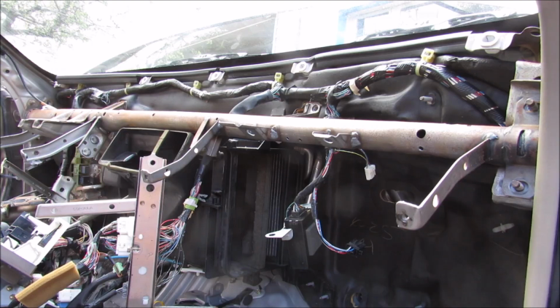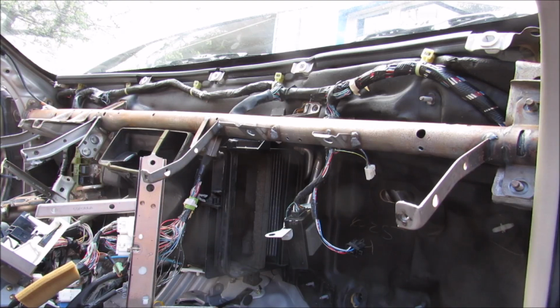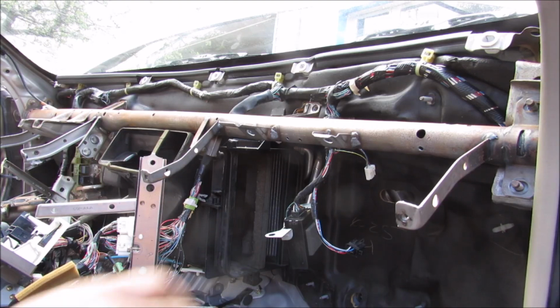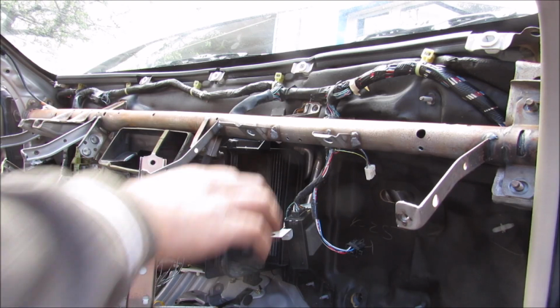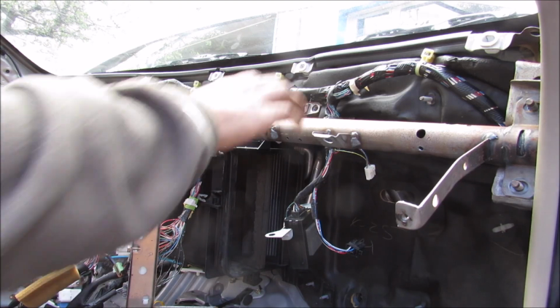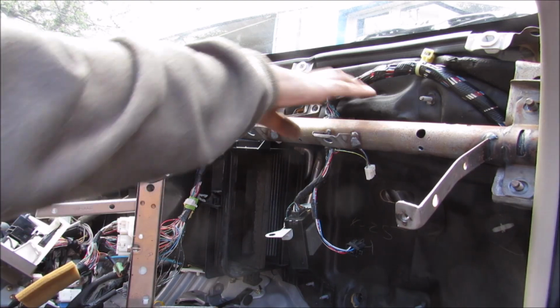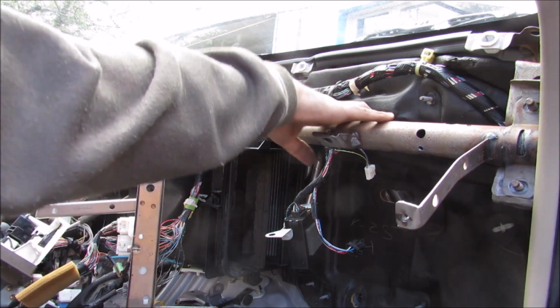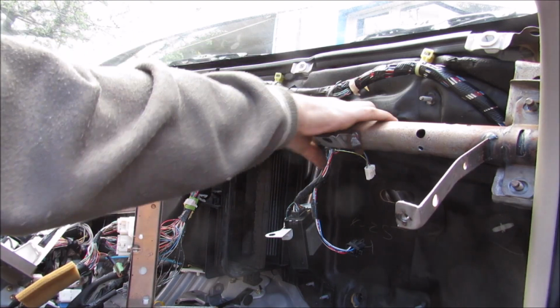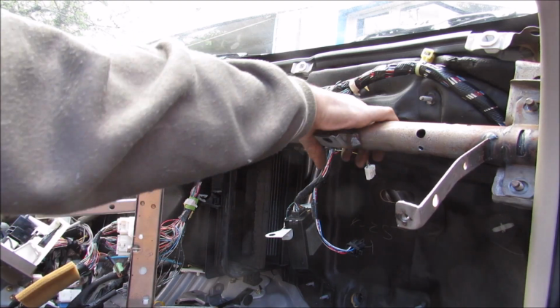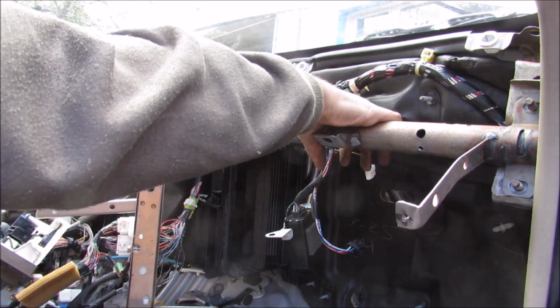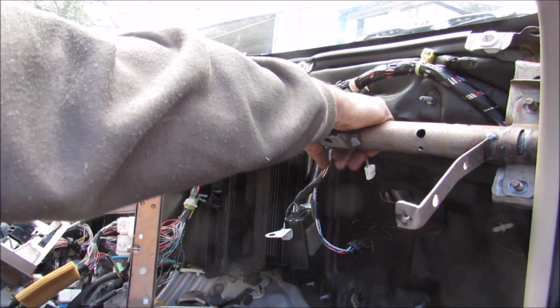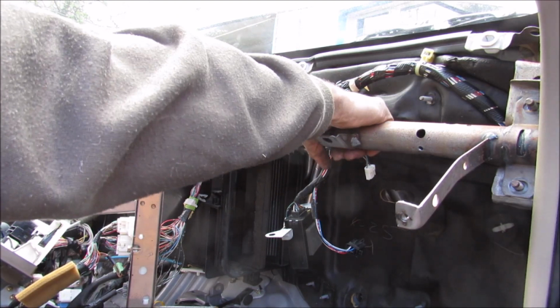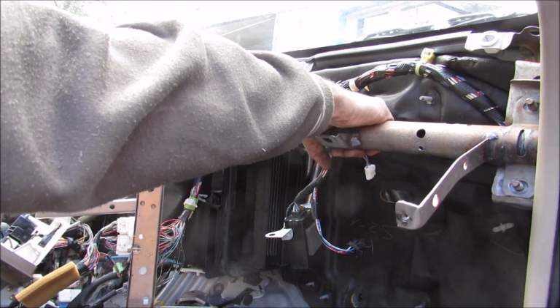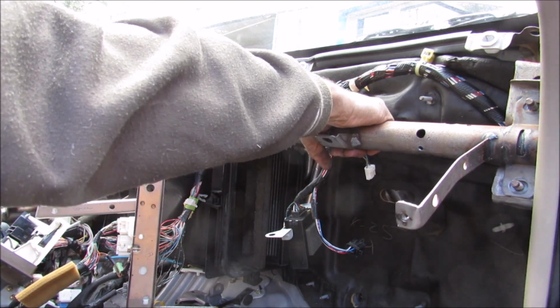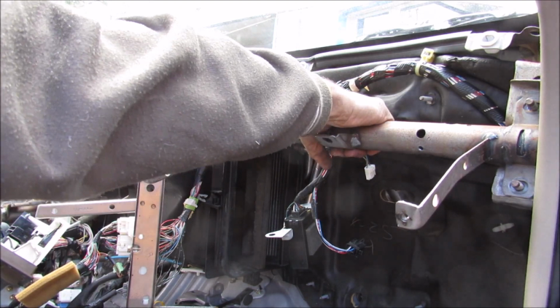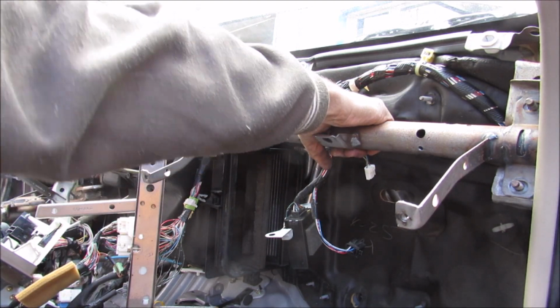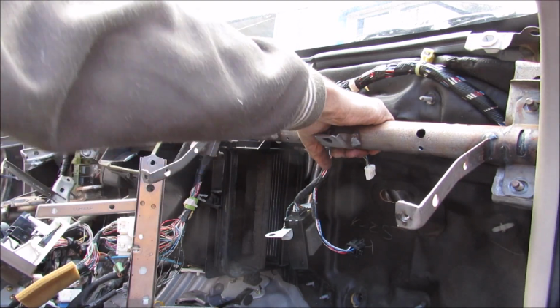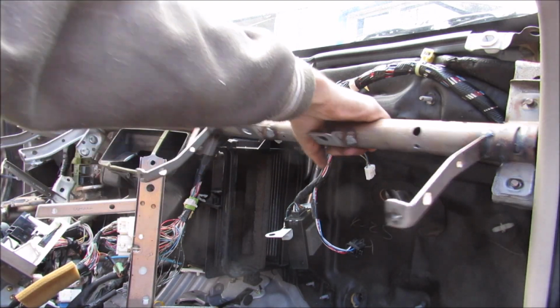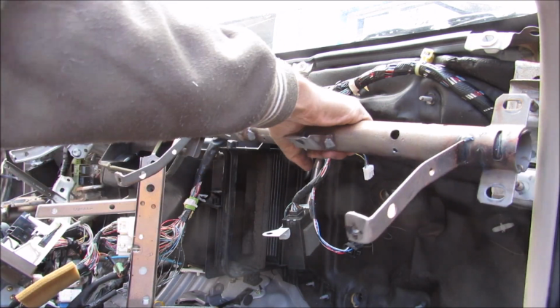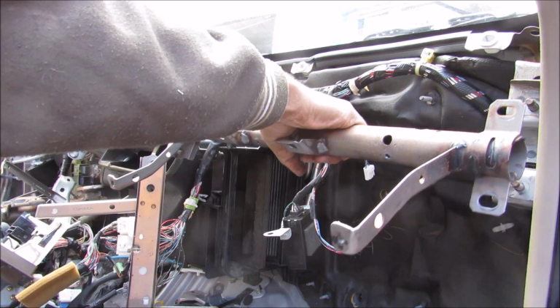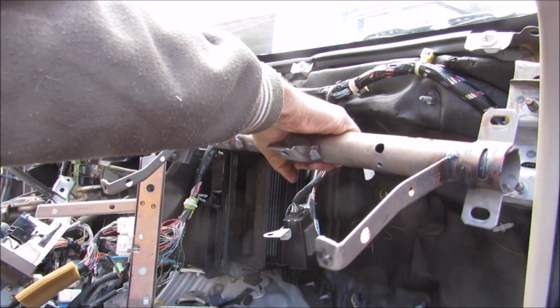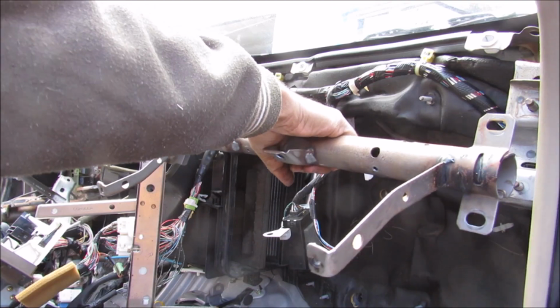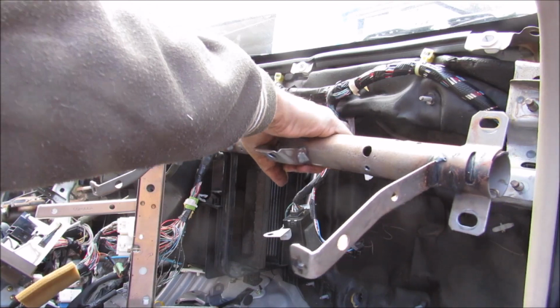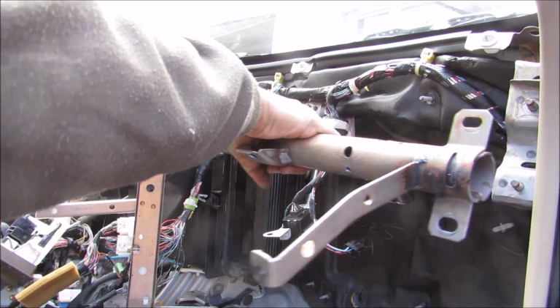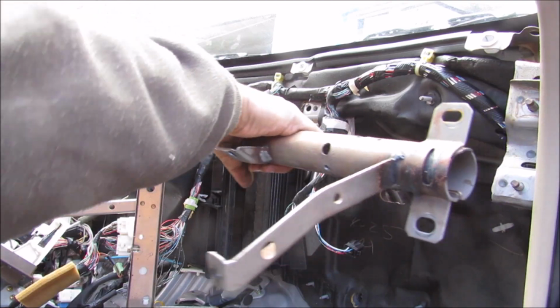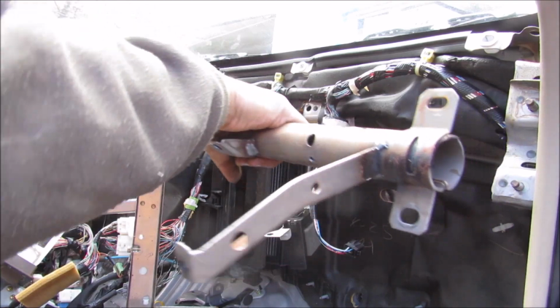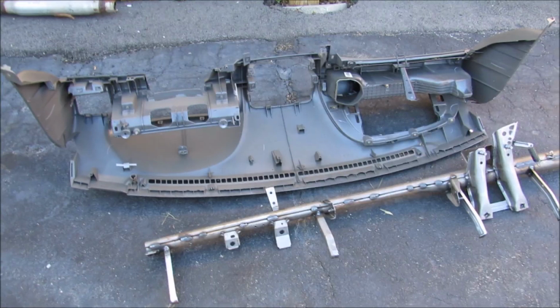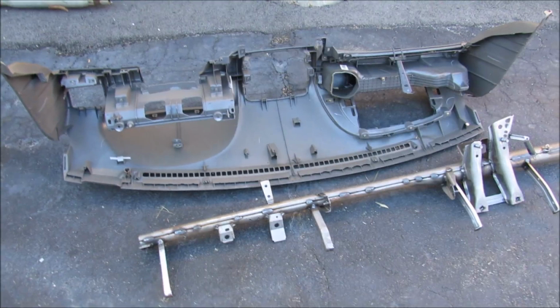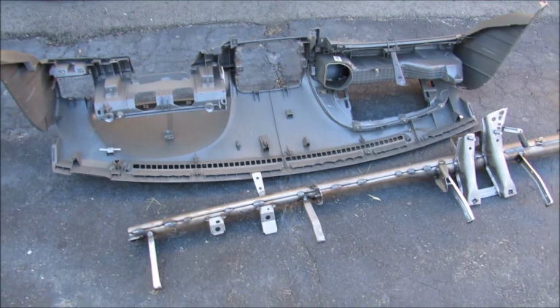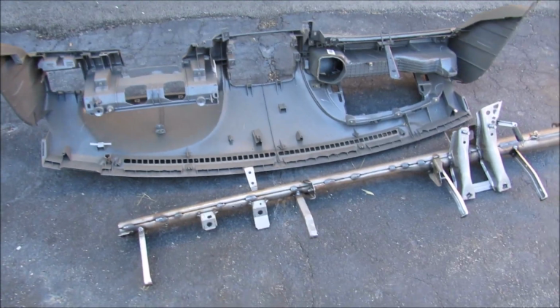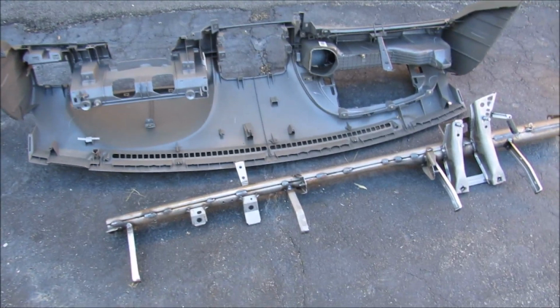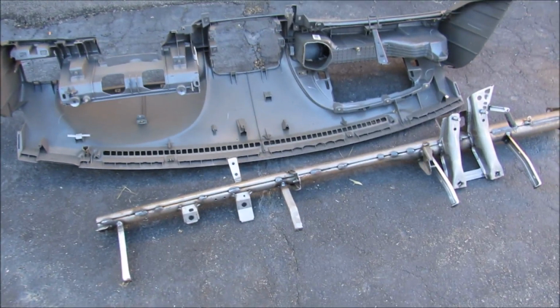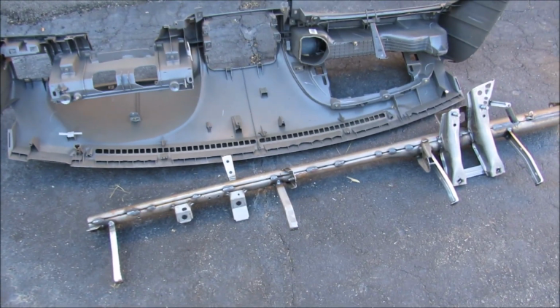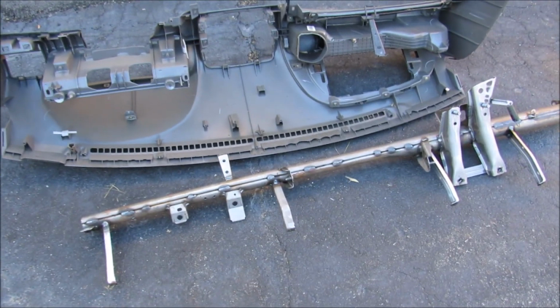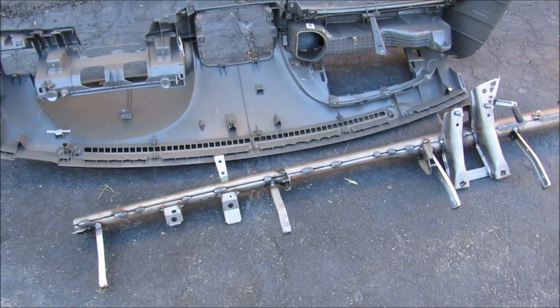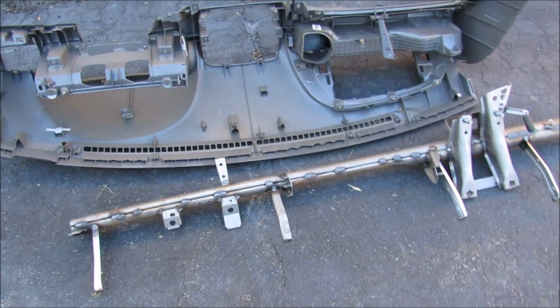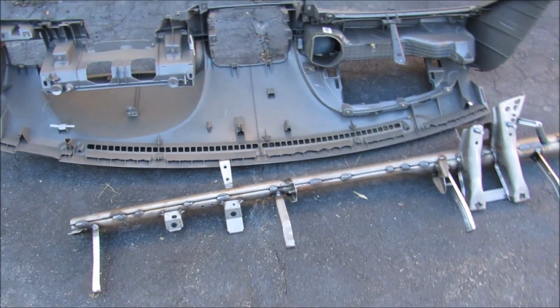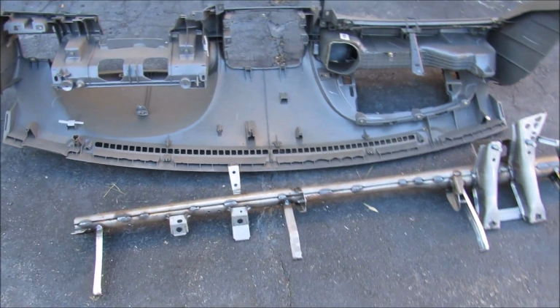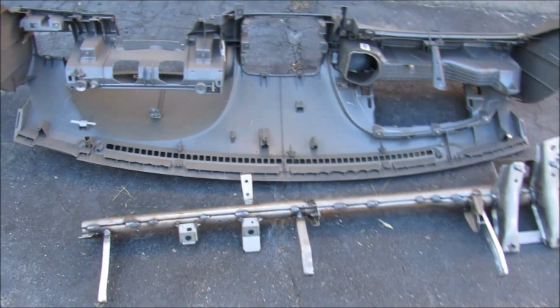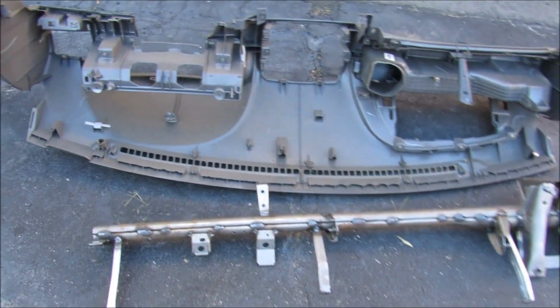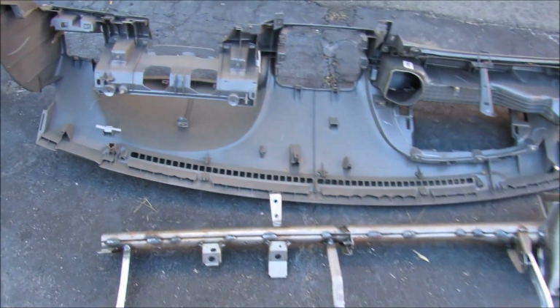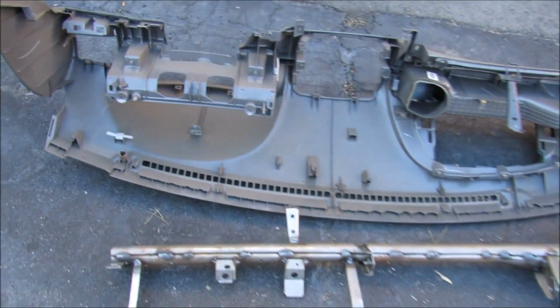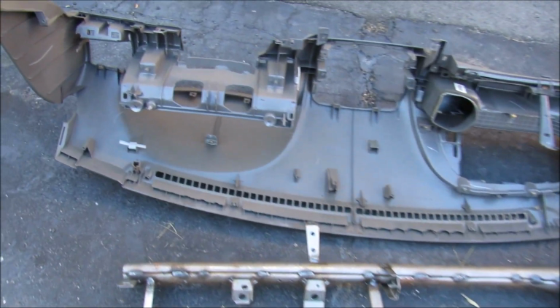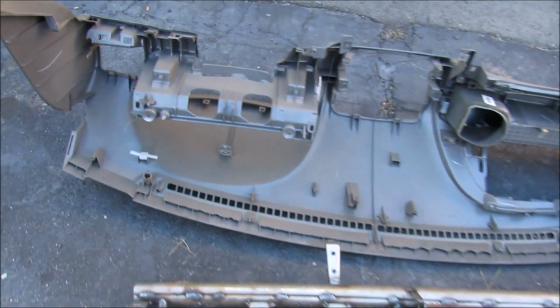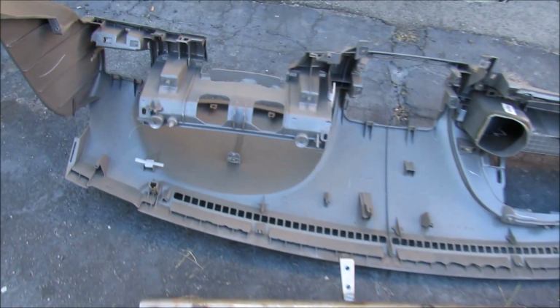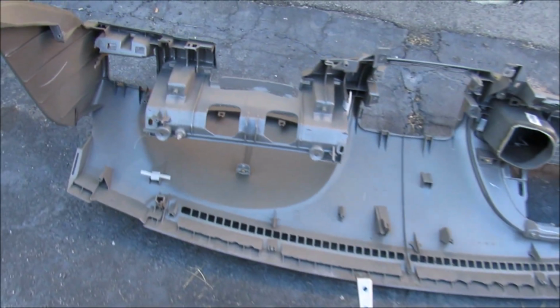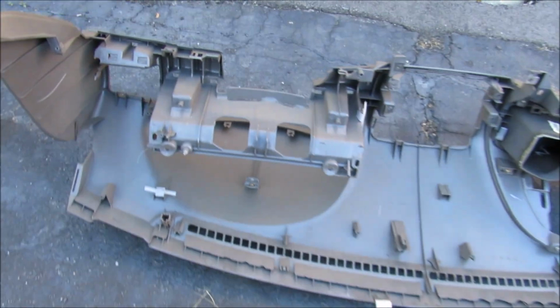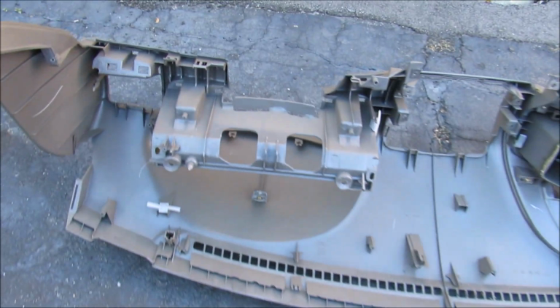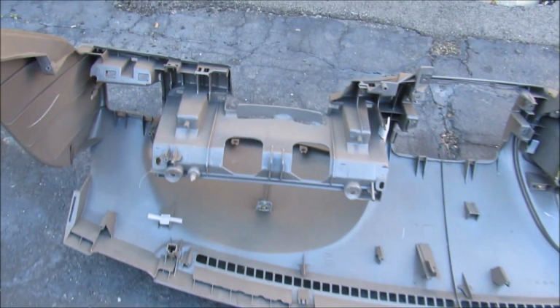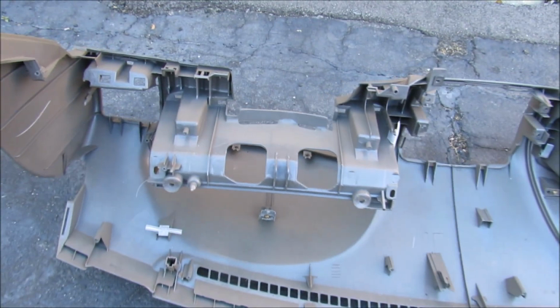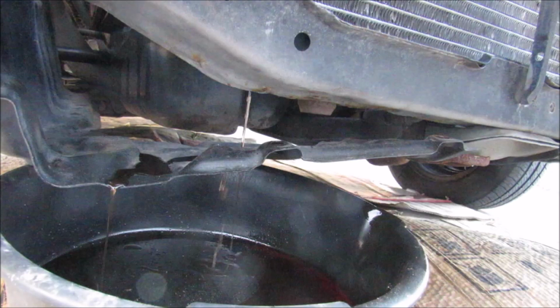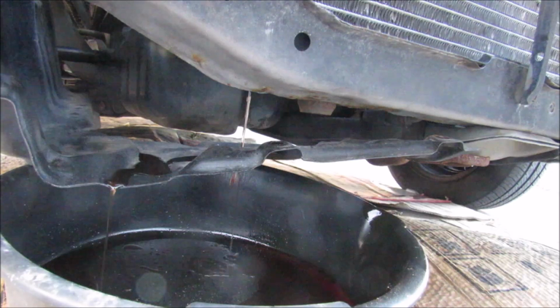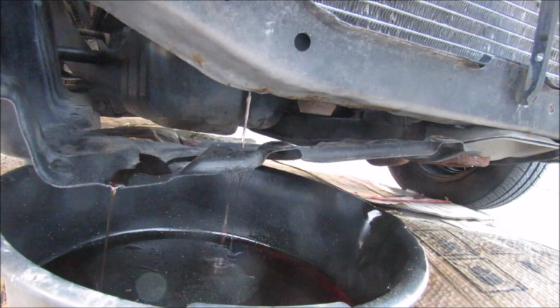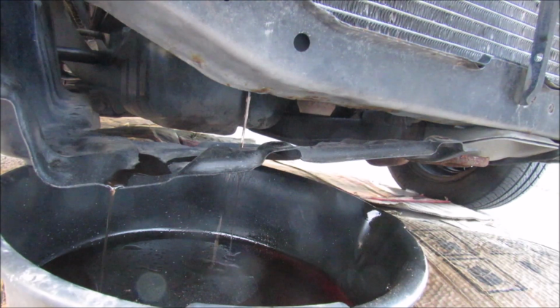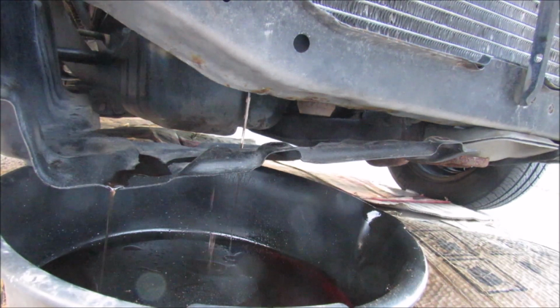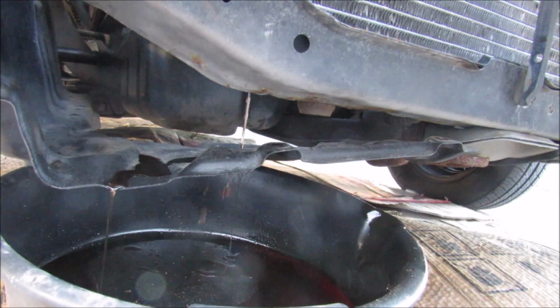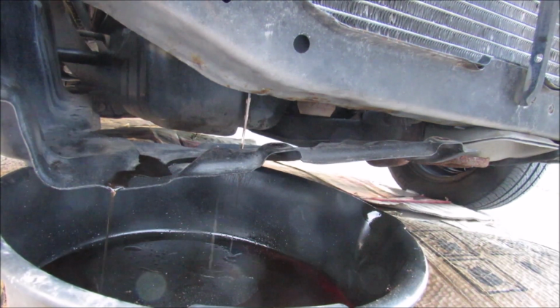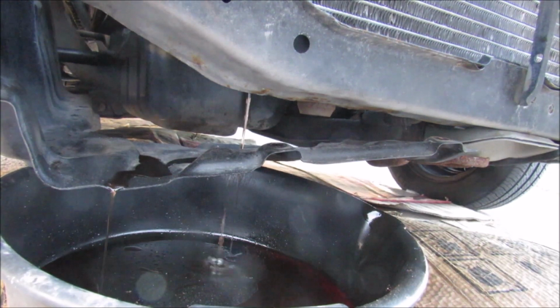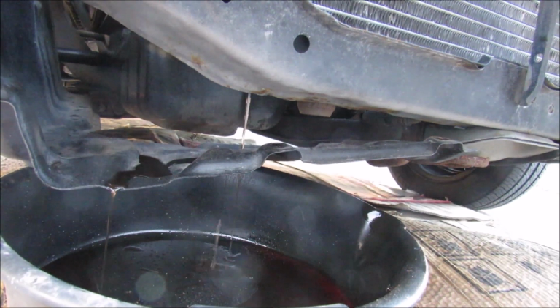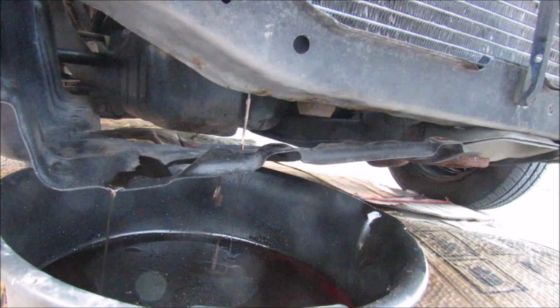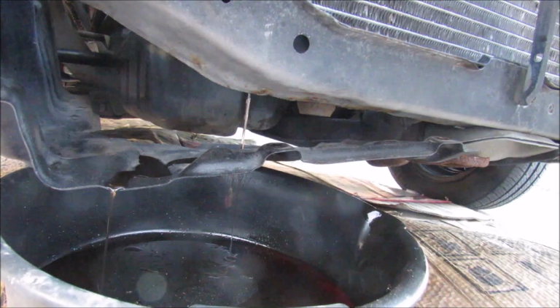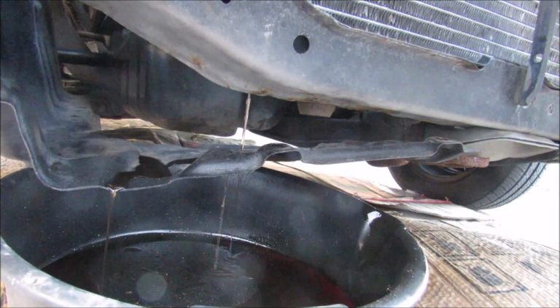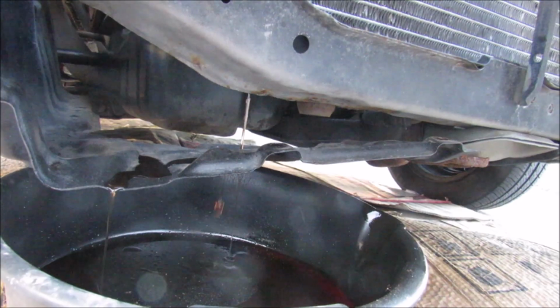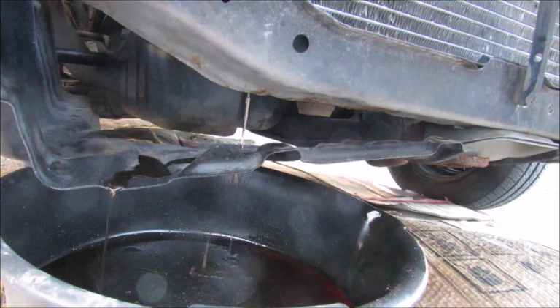Now that all the bolts are free for this rebar I can pull it out this way. Just in case you were wondering, this is what the inside of the dashboard looks like. Now I'm going to drain the engine coolant.